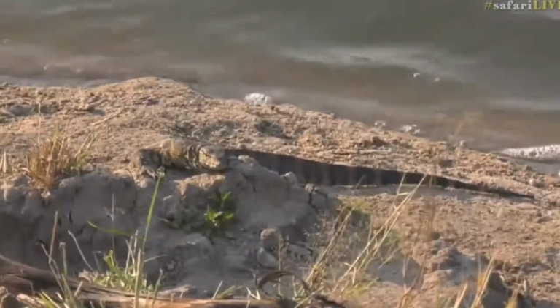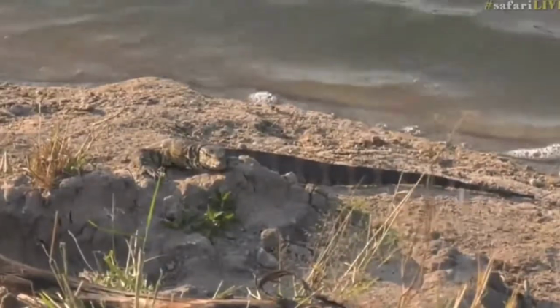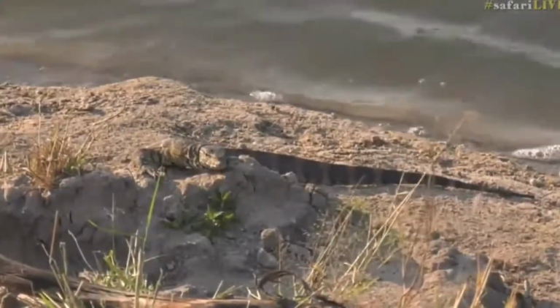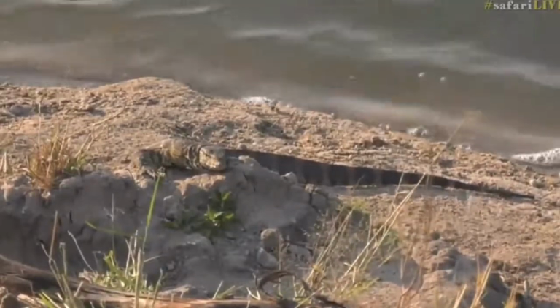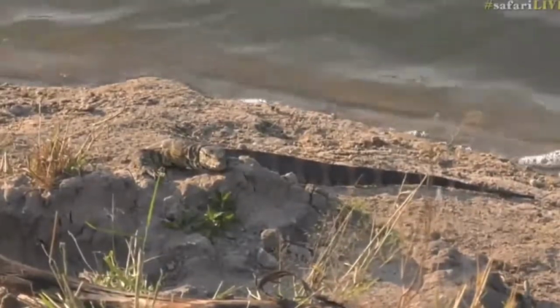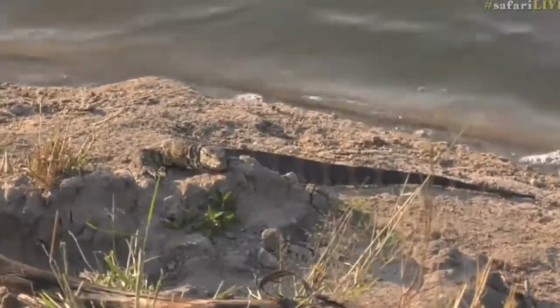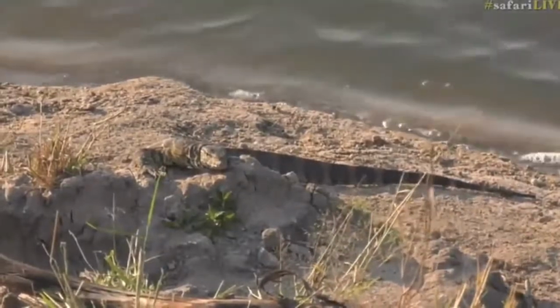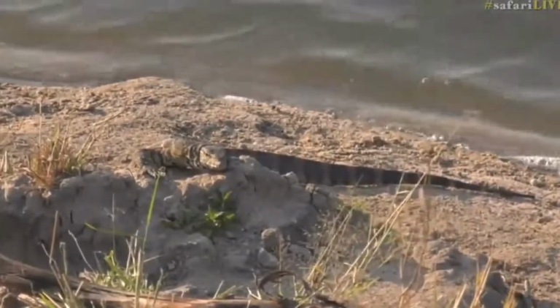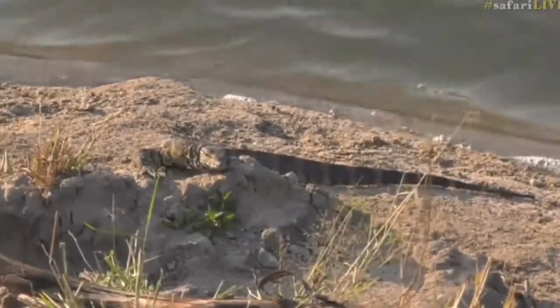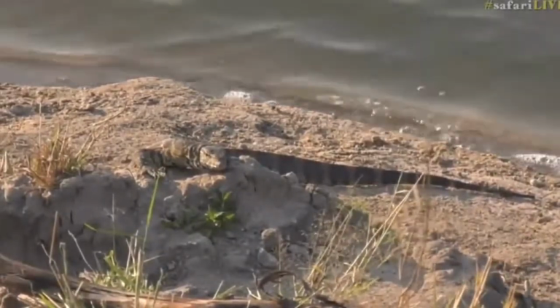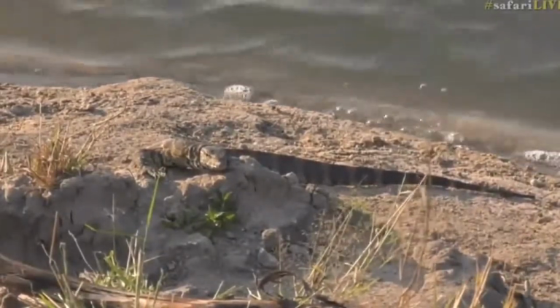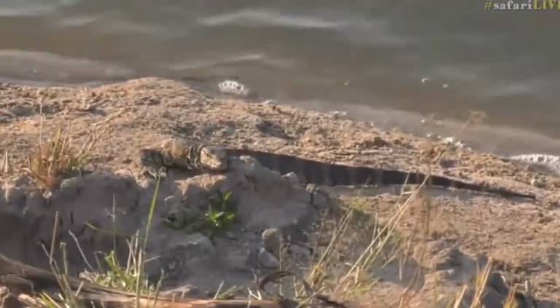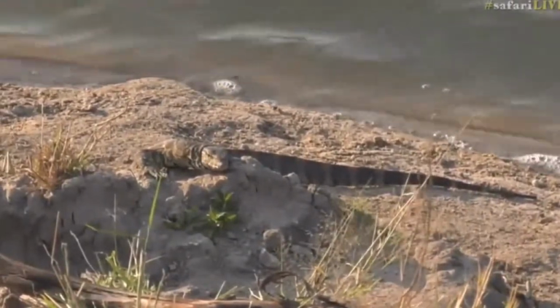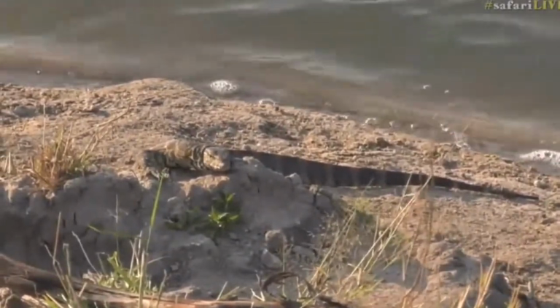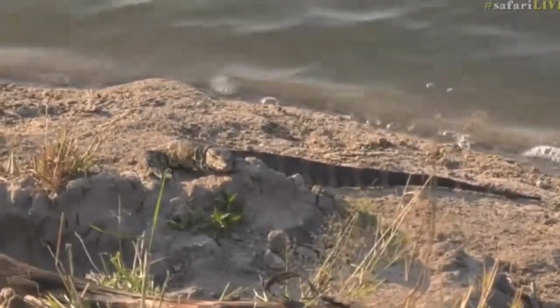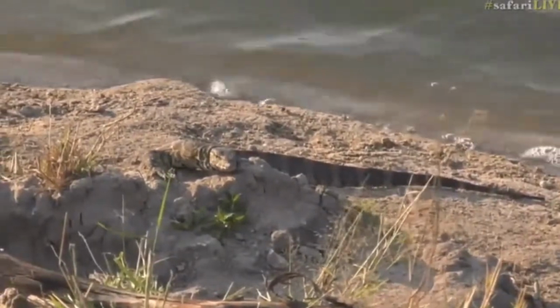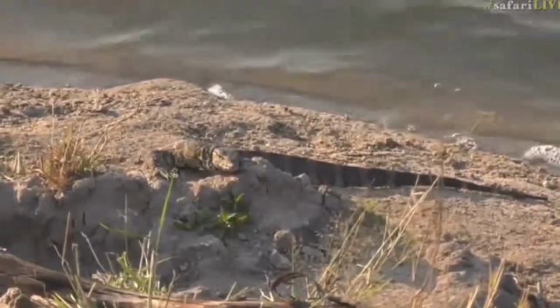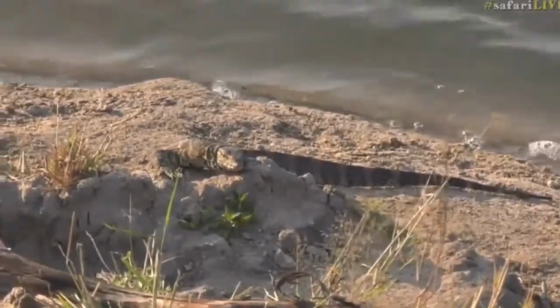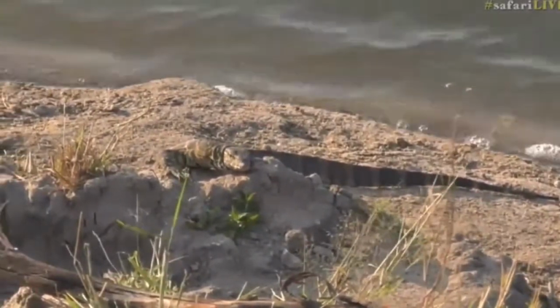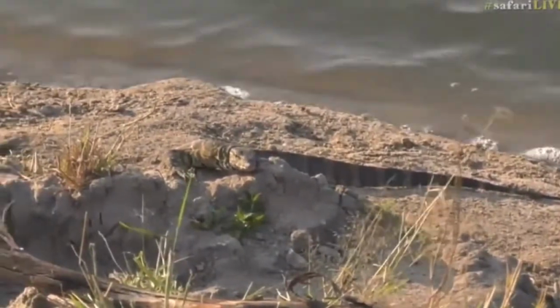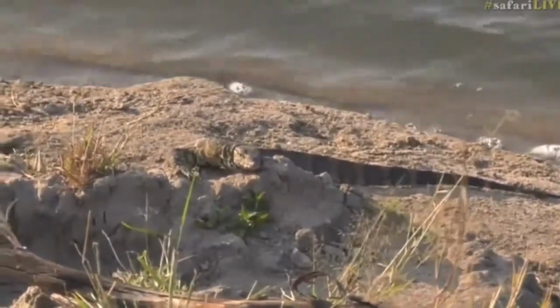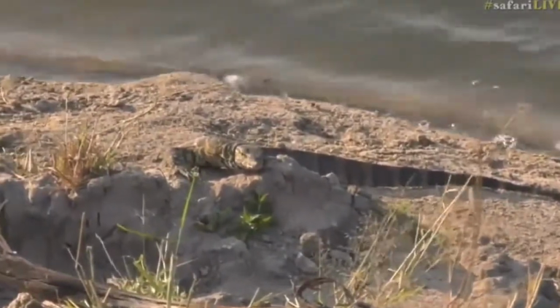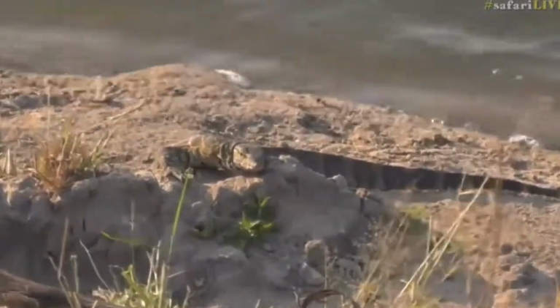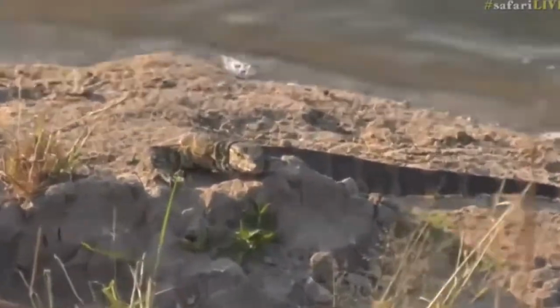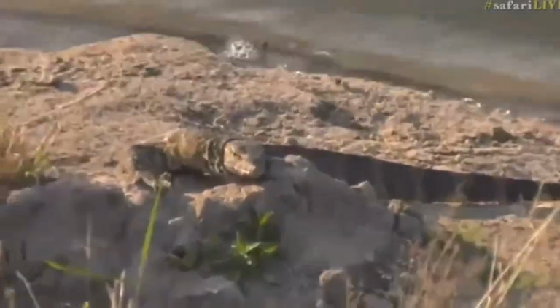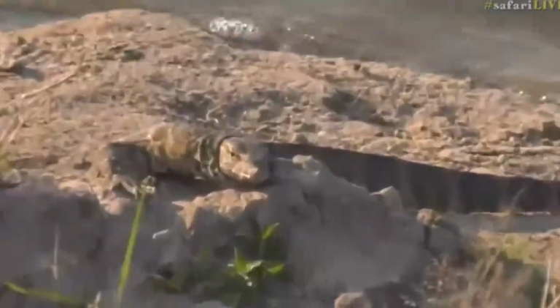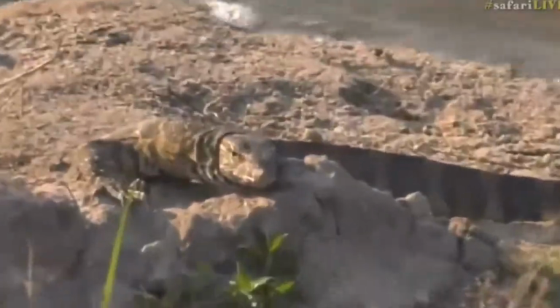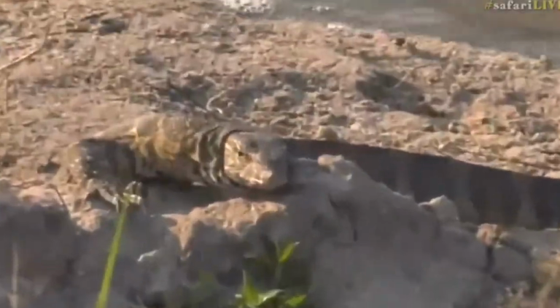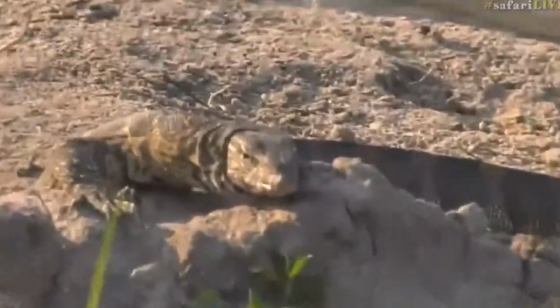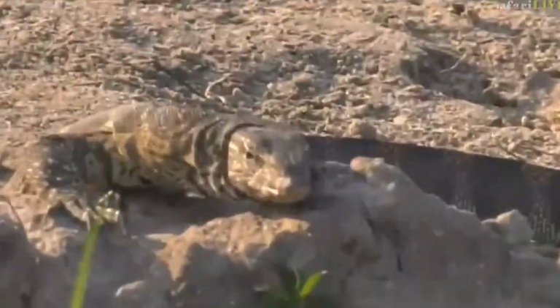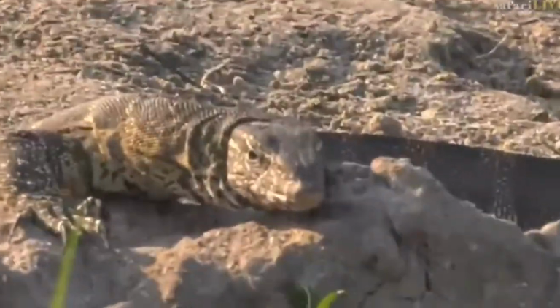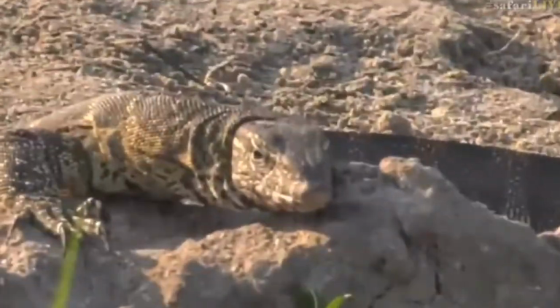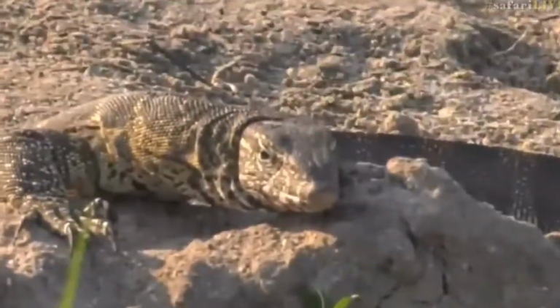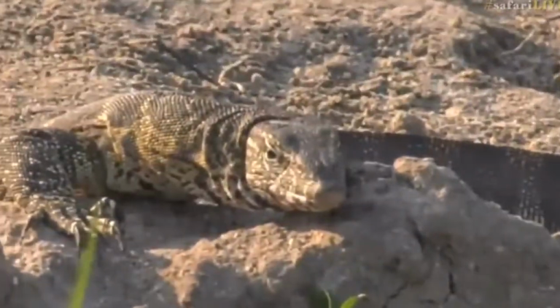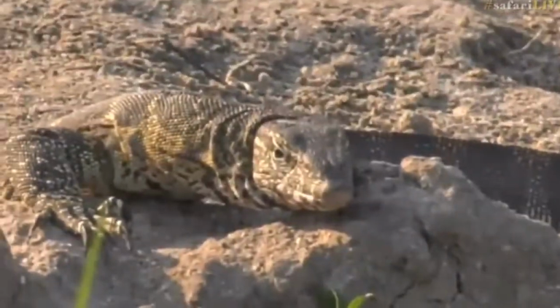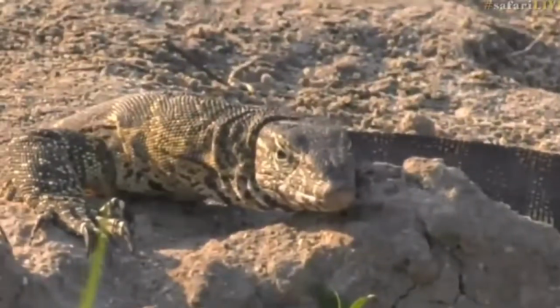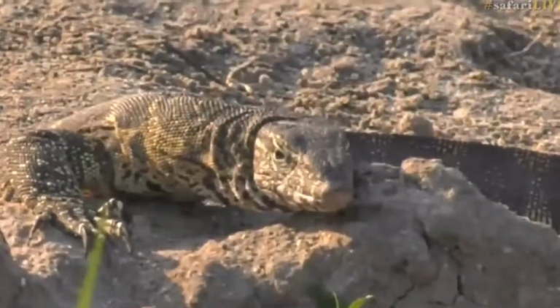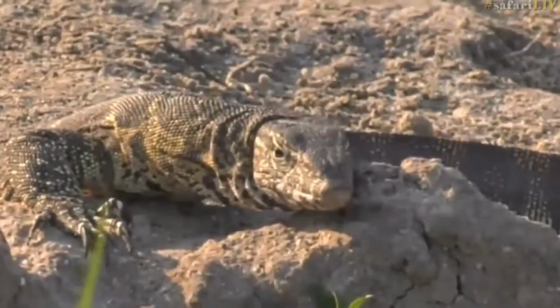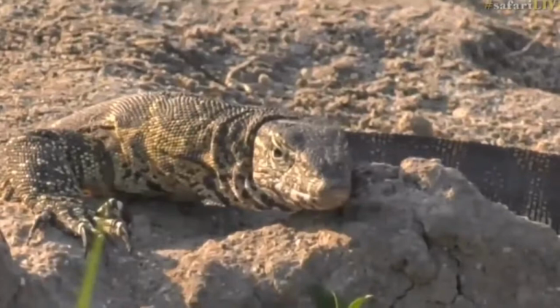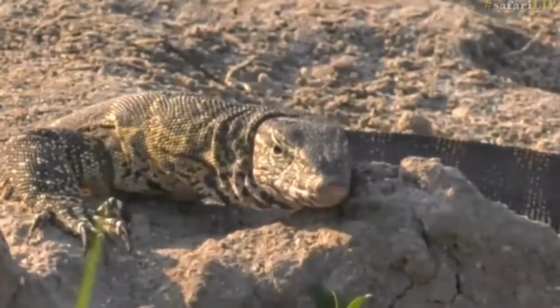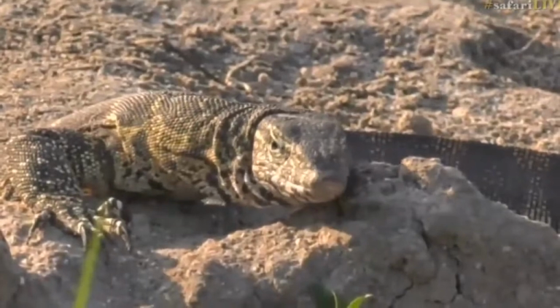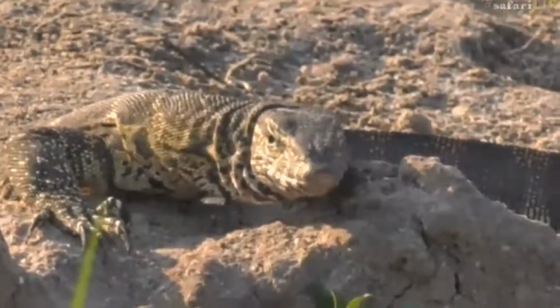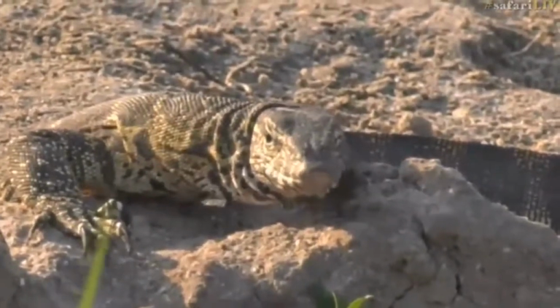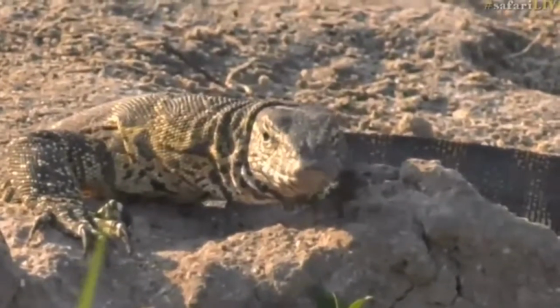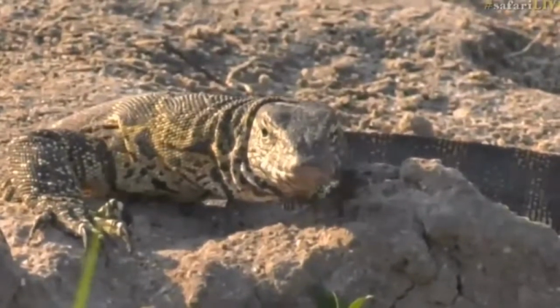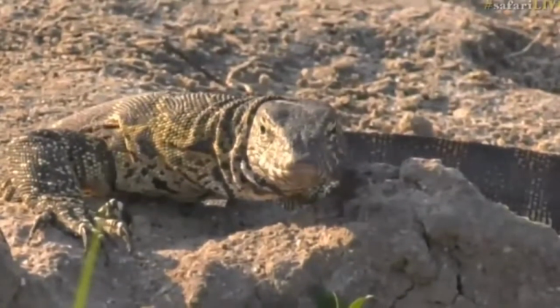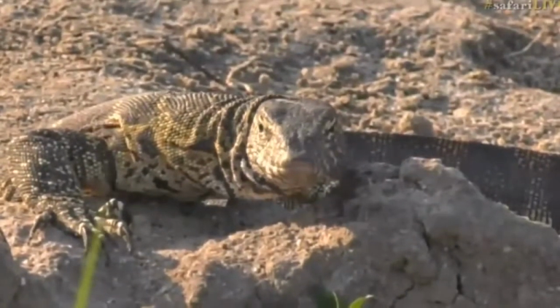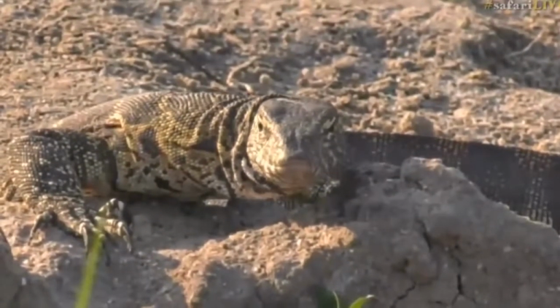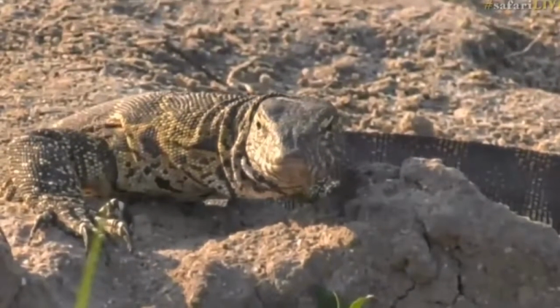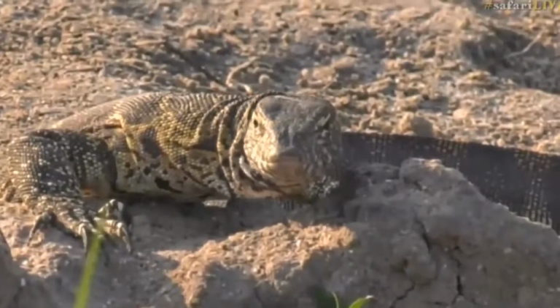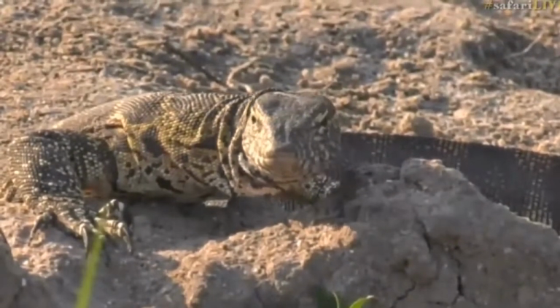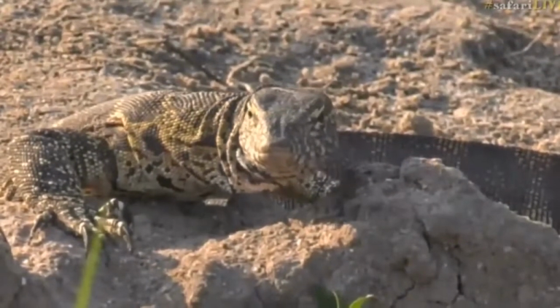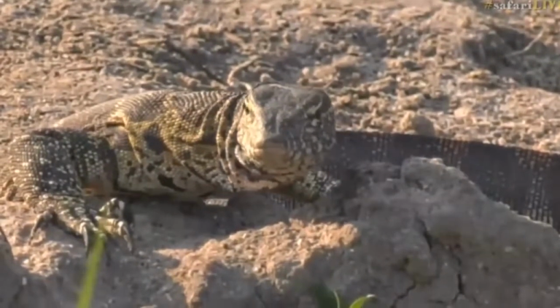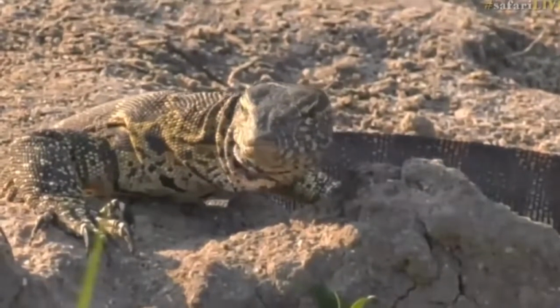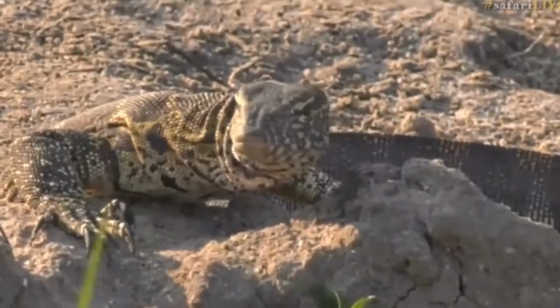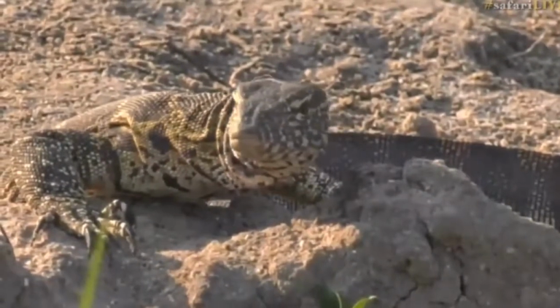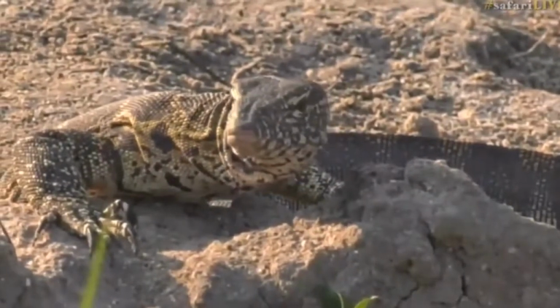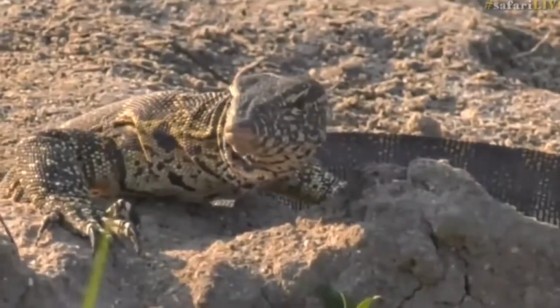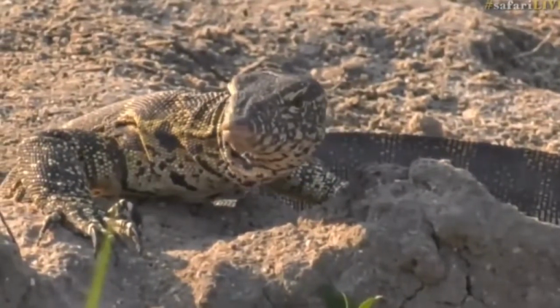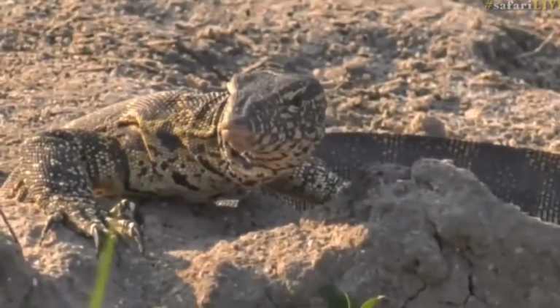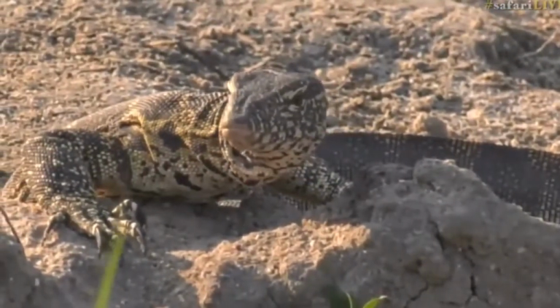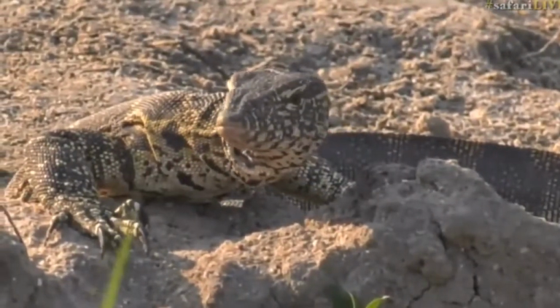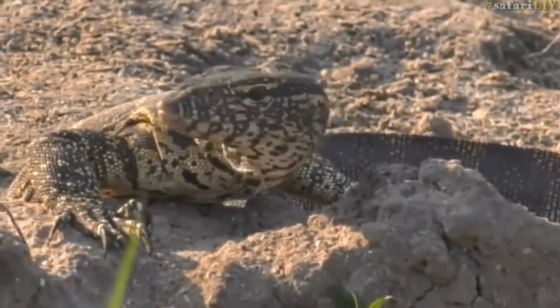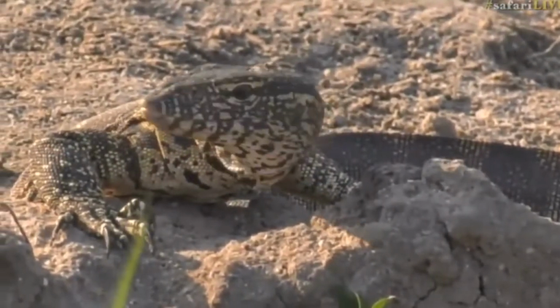Our monitor lizard is being monitored. Well, yes, it is. Look, it even notices it's been monitored. Hello, monitor lizard.